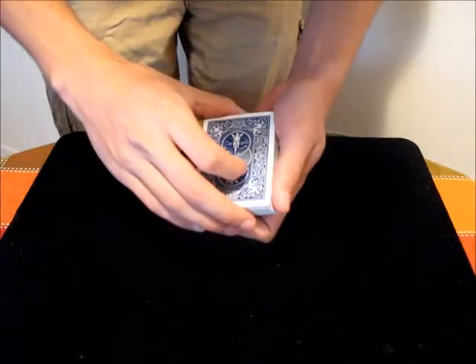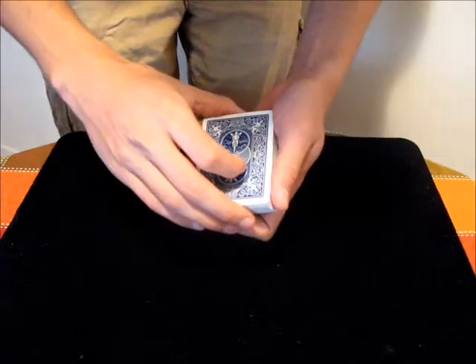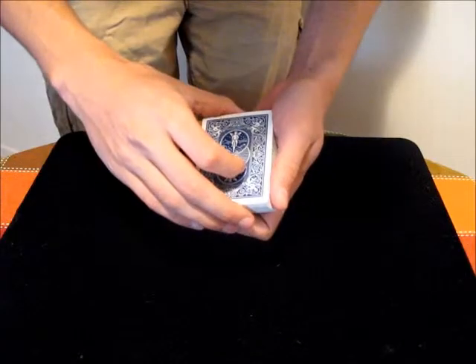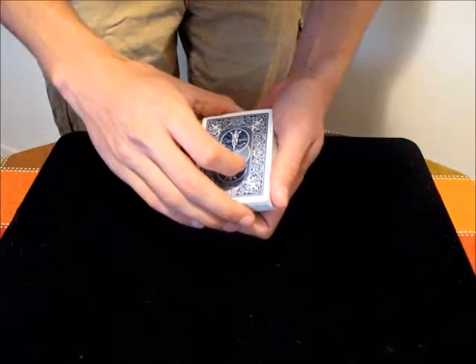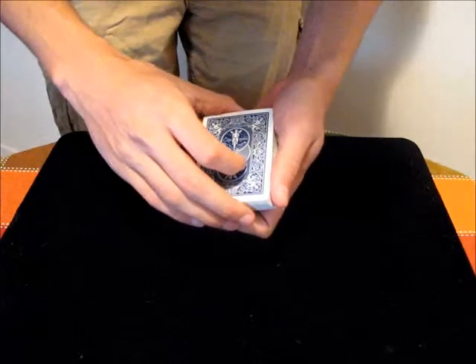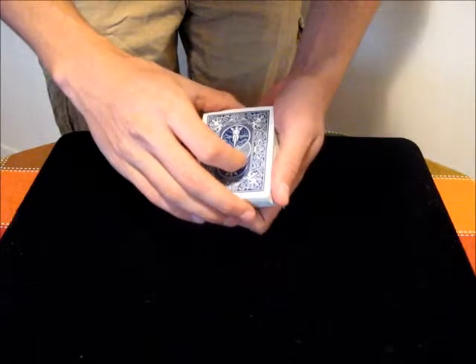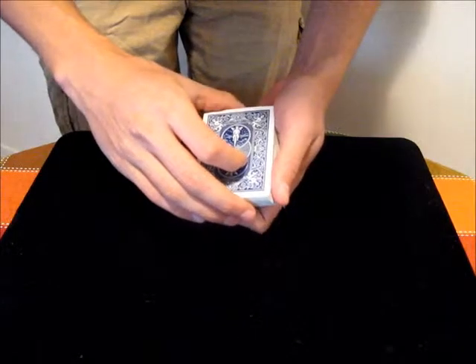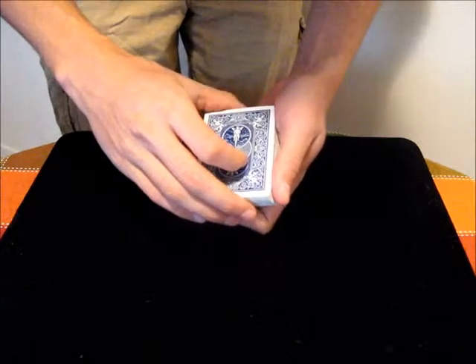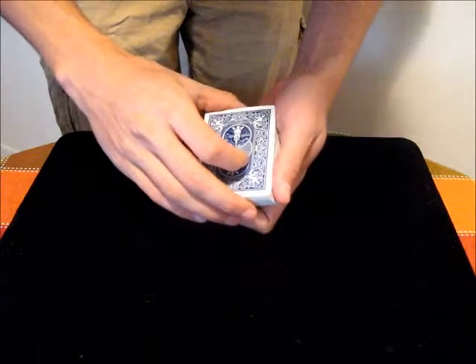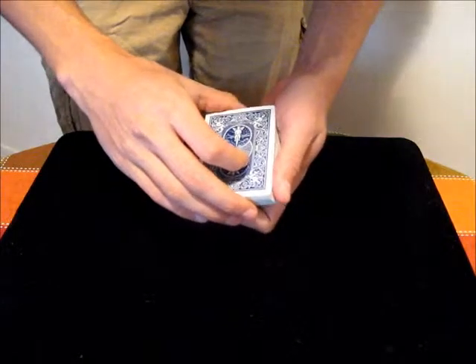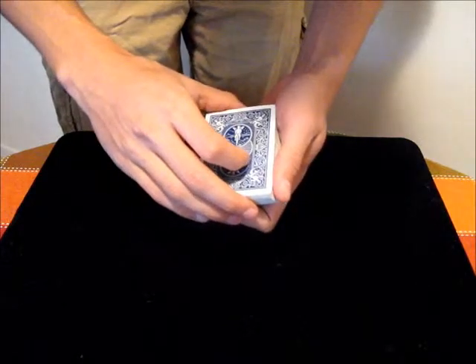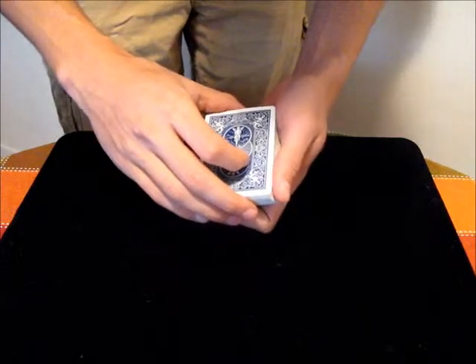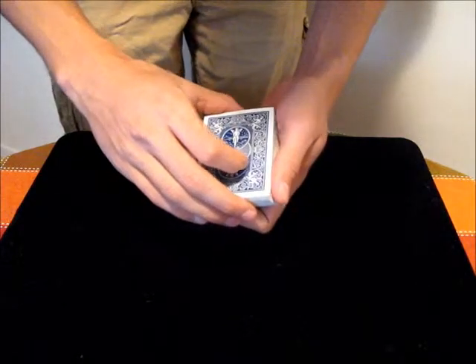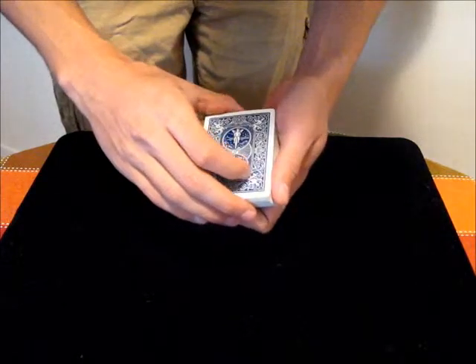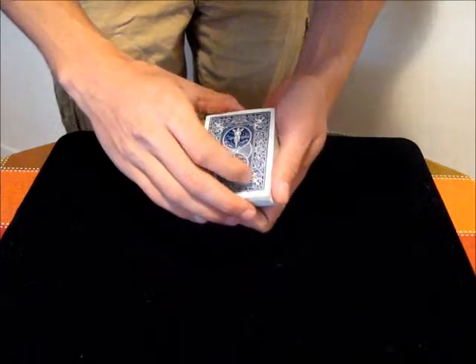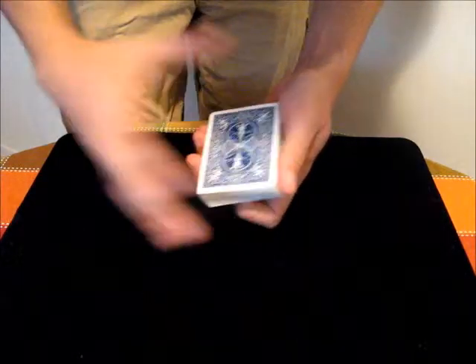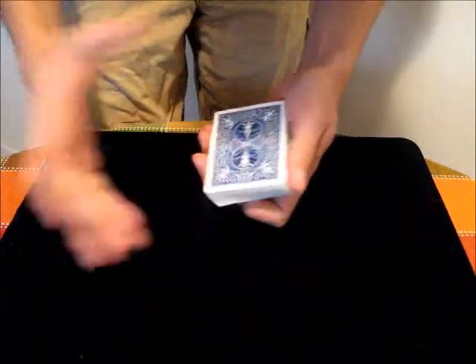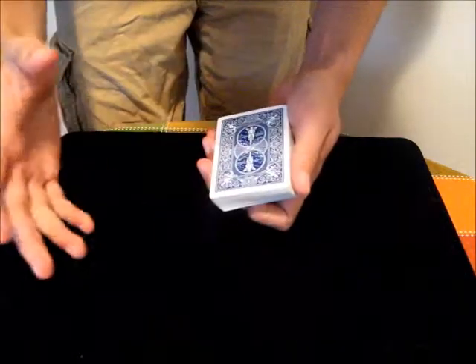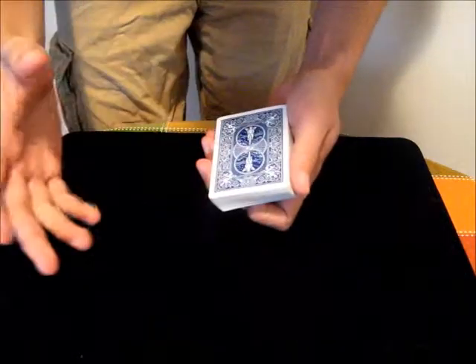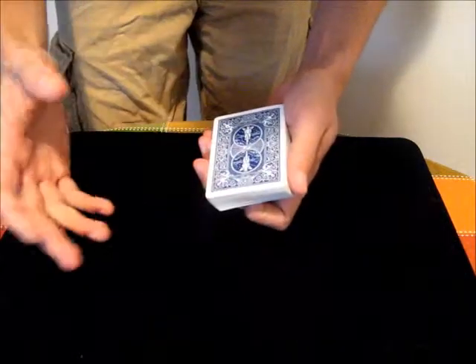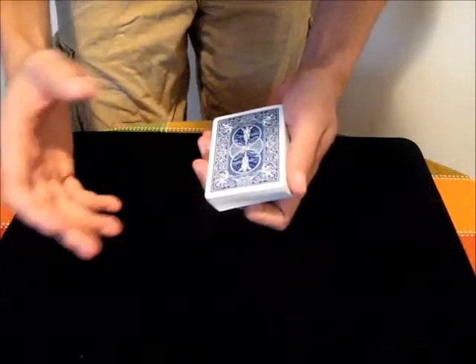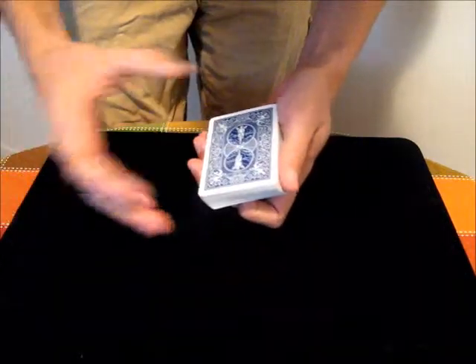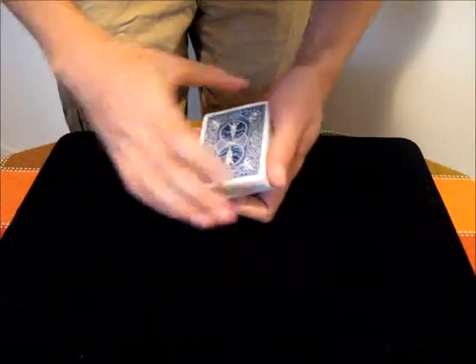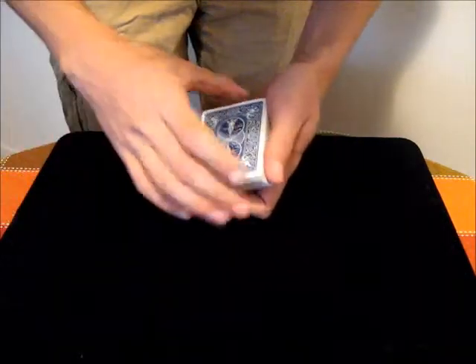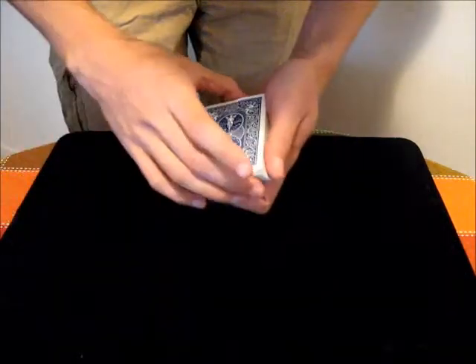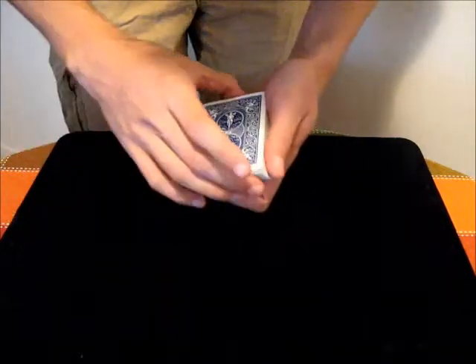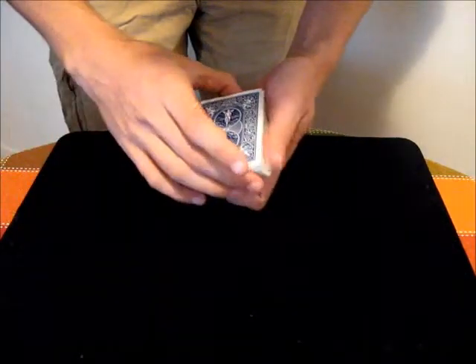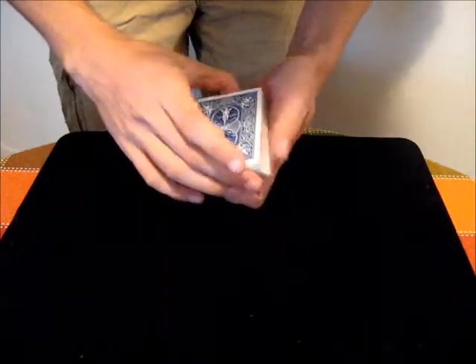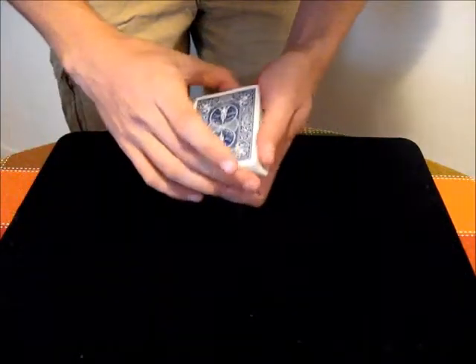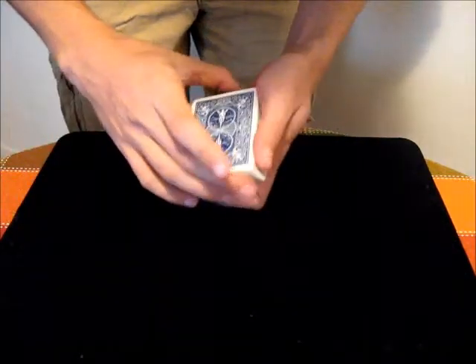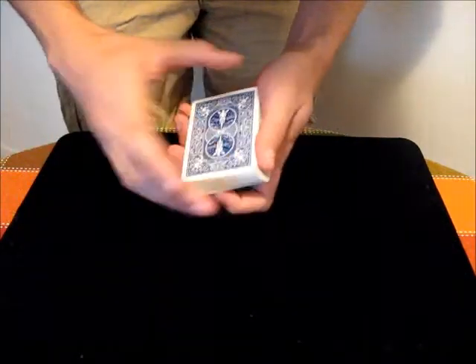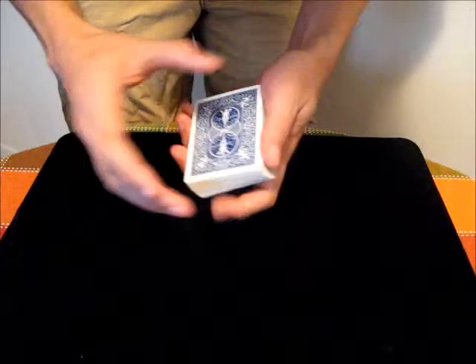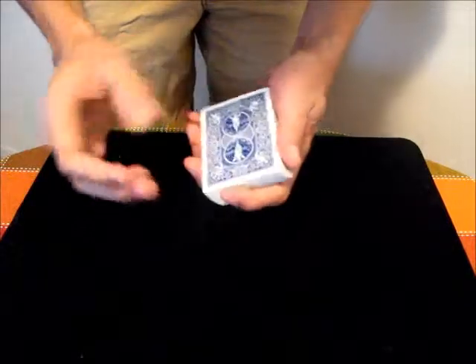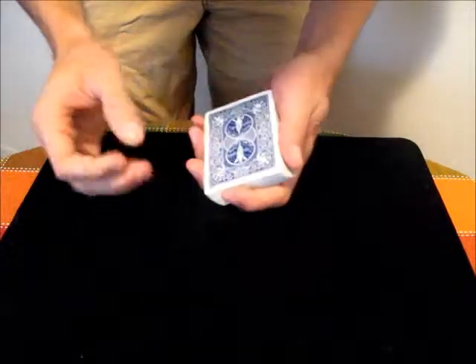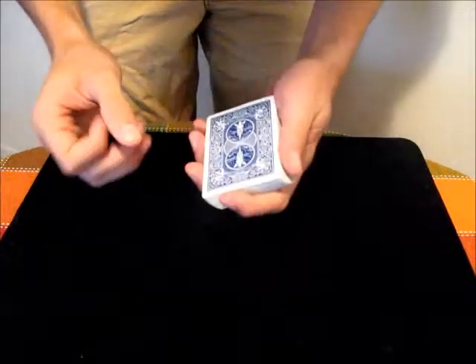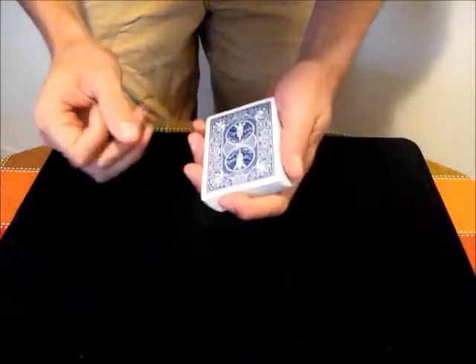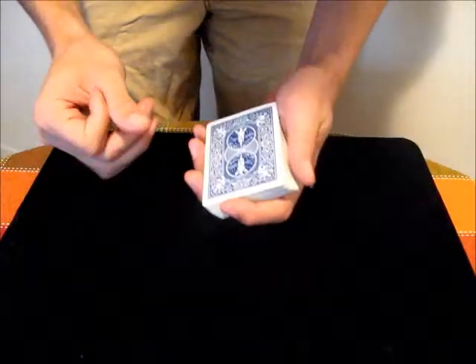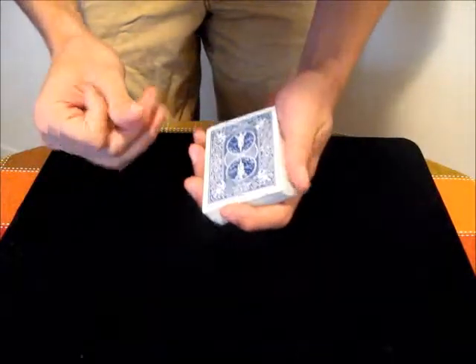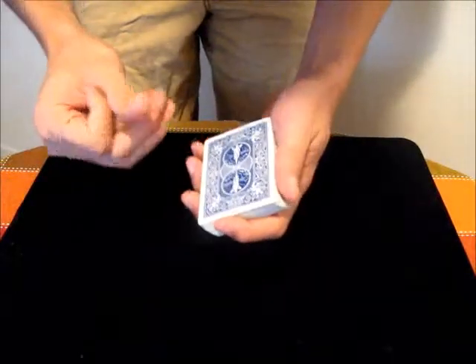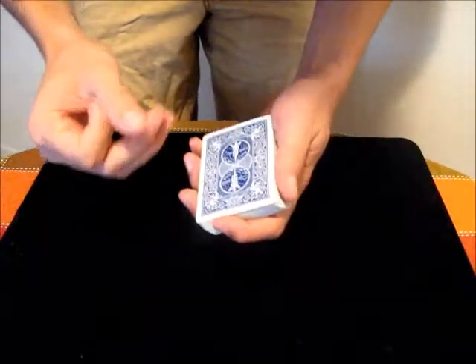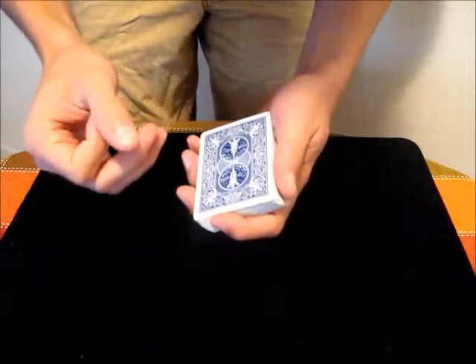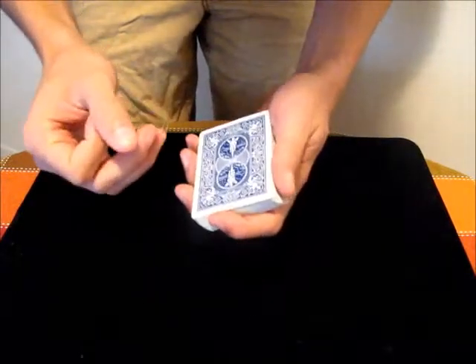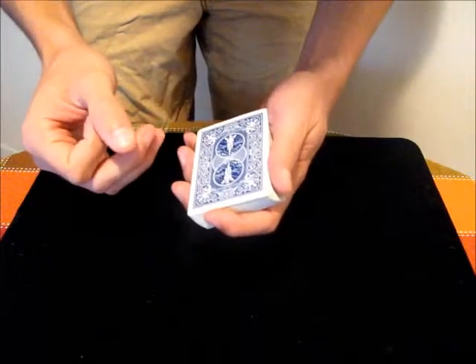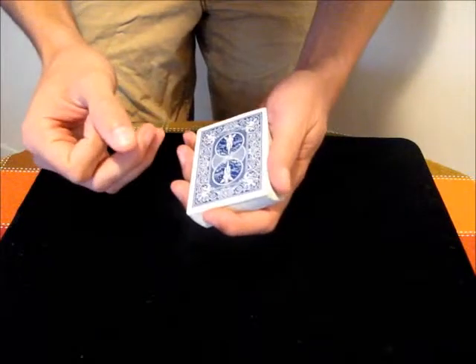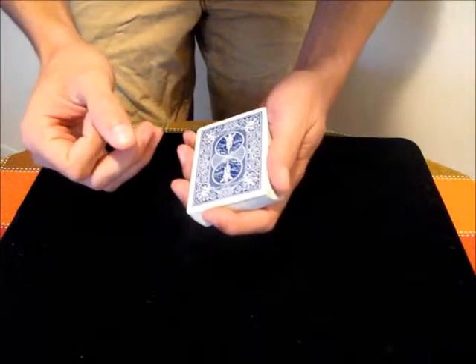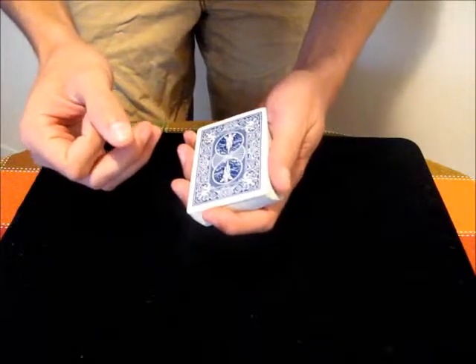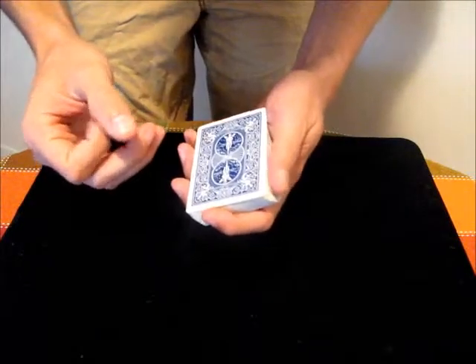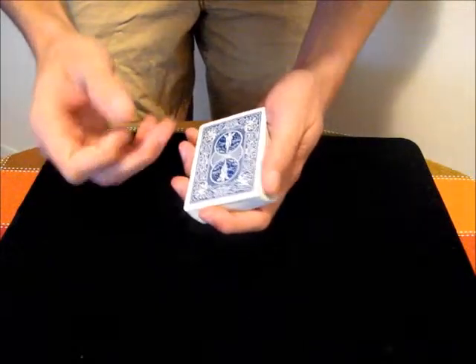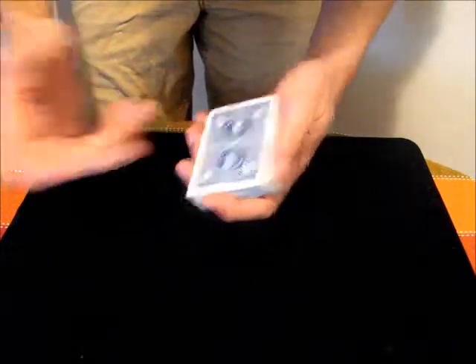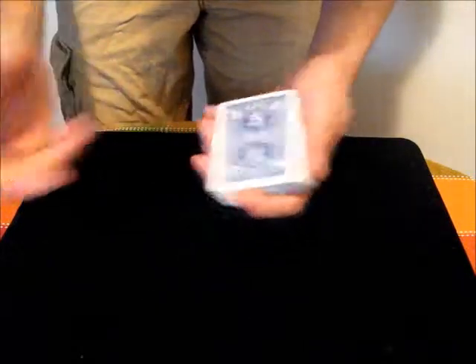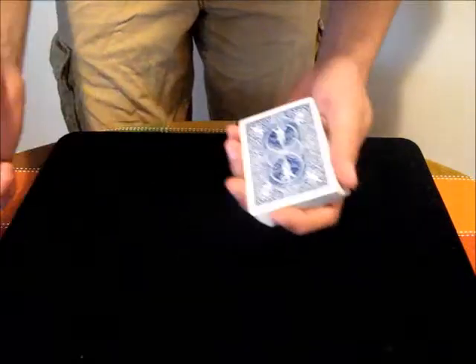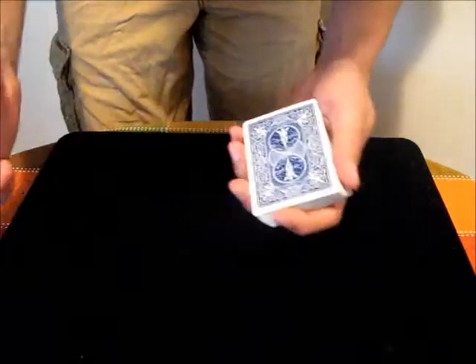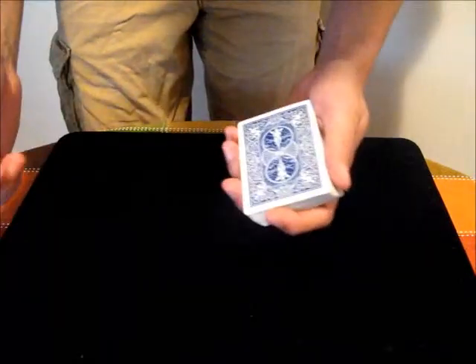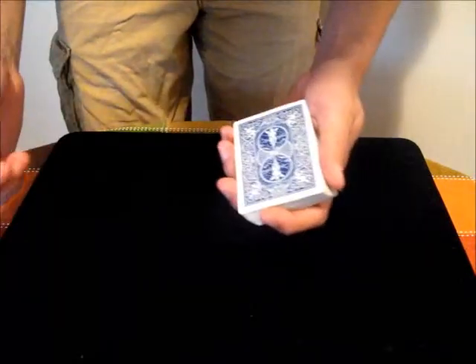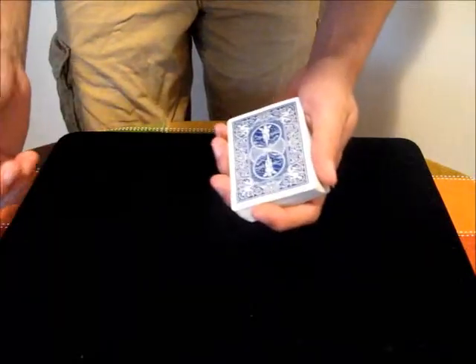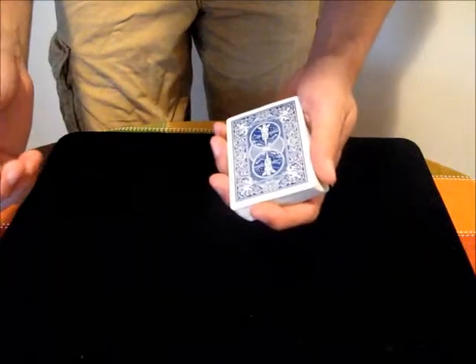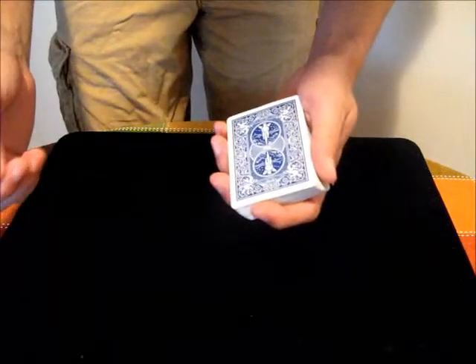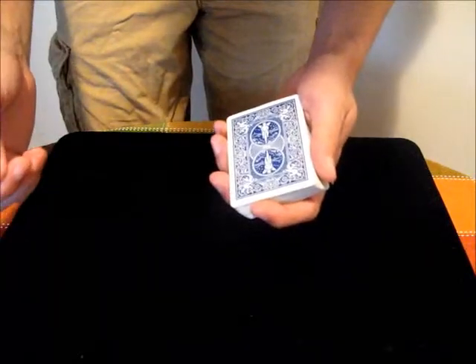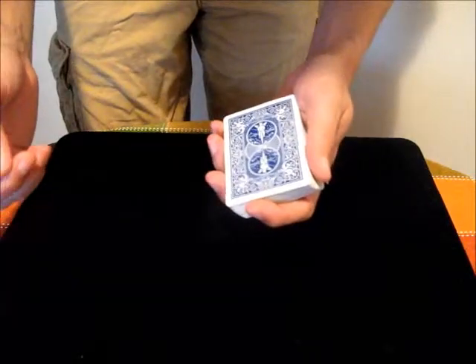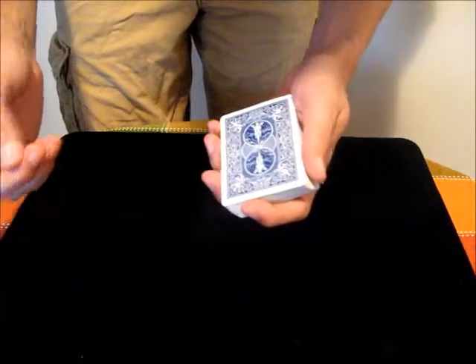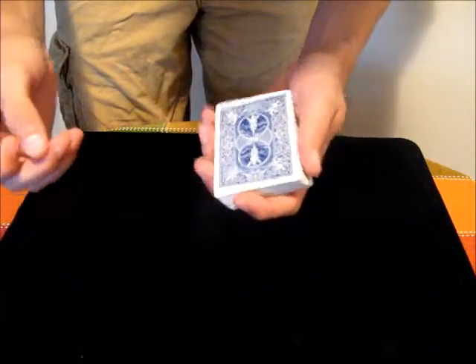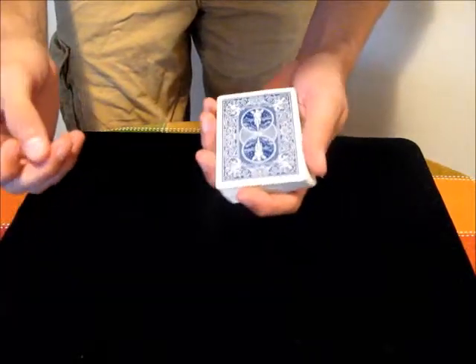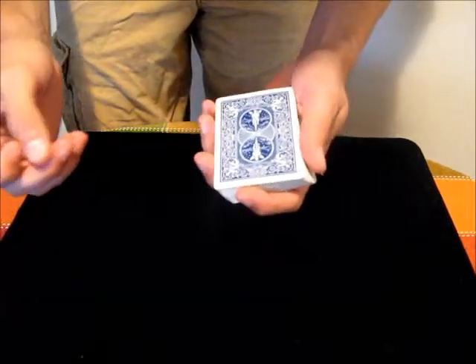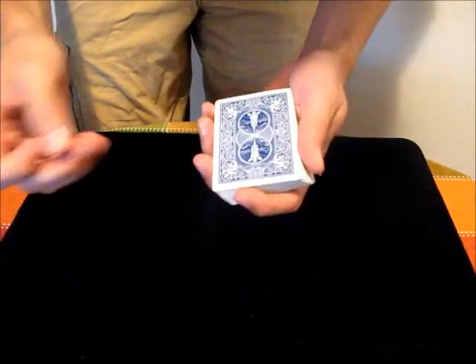In this video I'm going to teach the Double Undercut. The Double Undercut allows you to control a card to either the top or bottom of the deck from the middle.